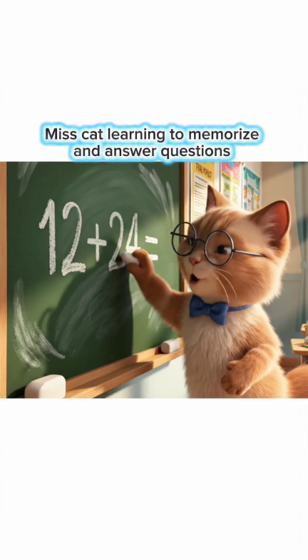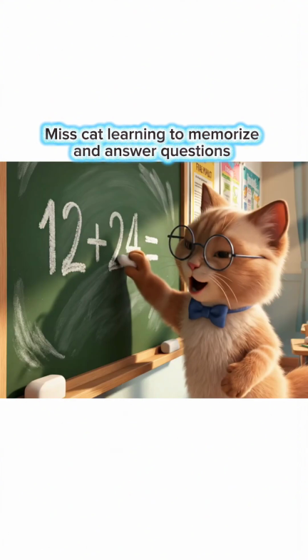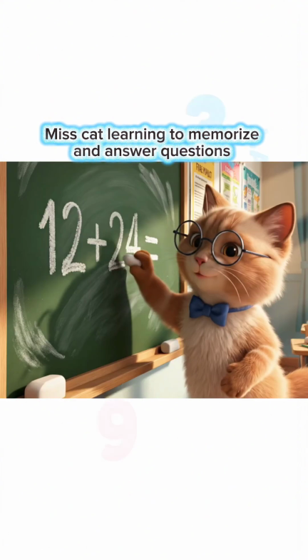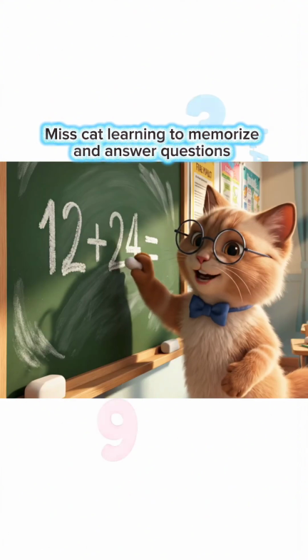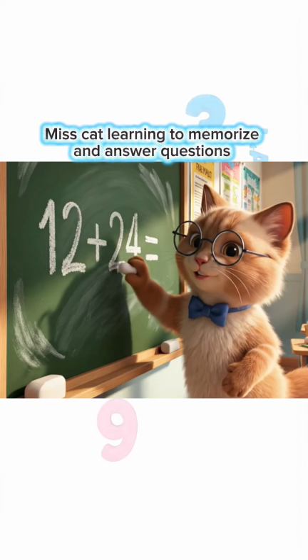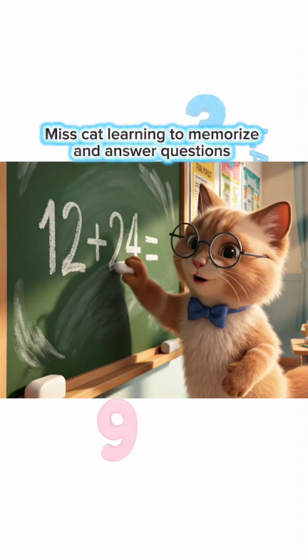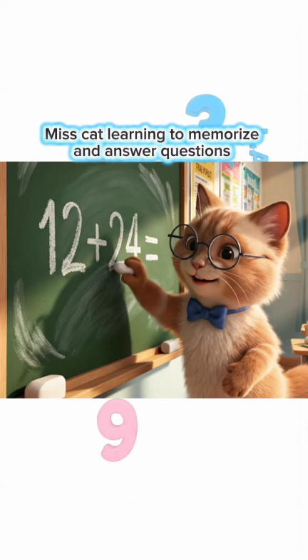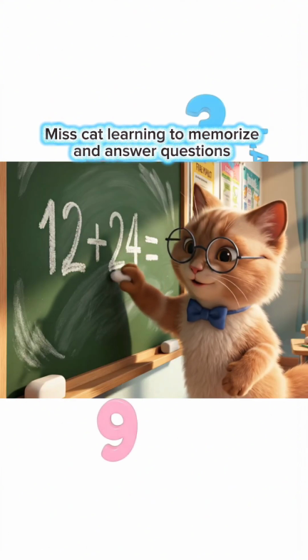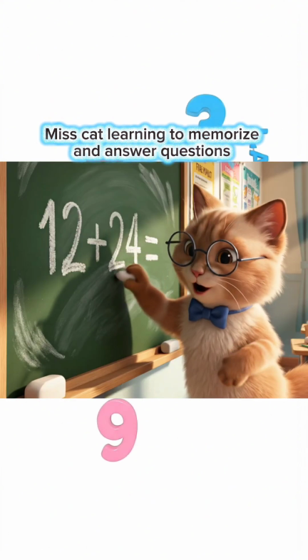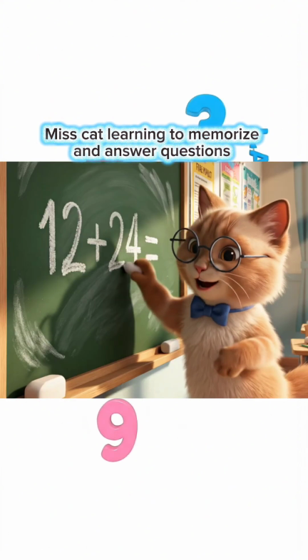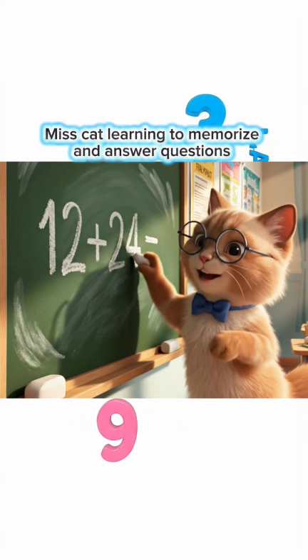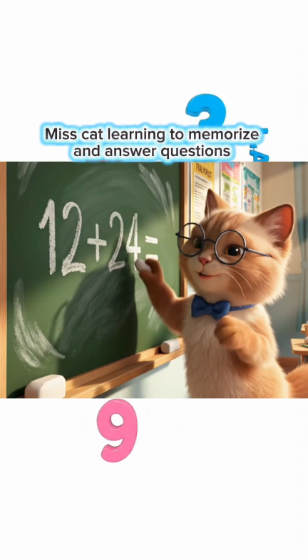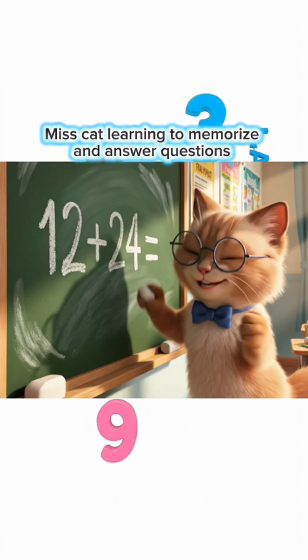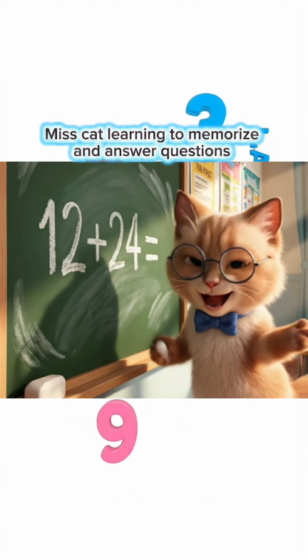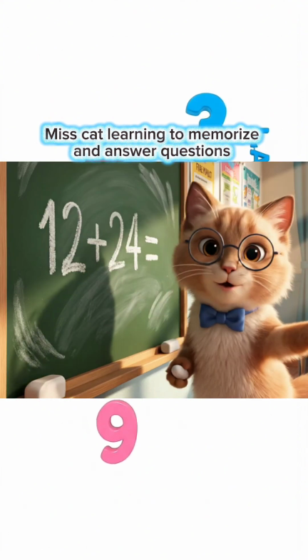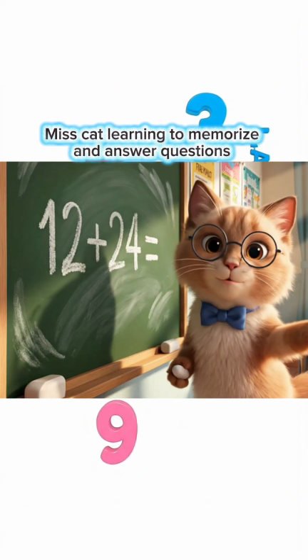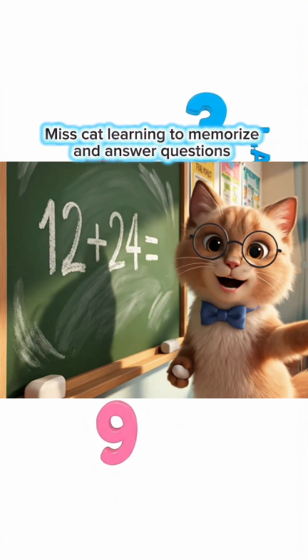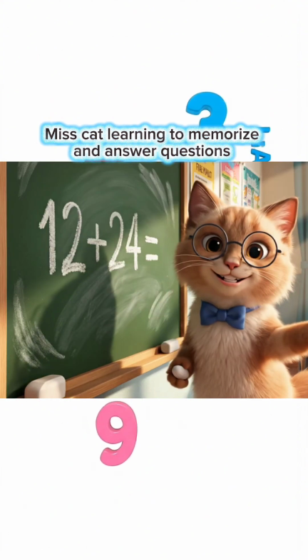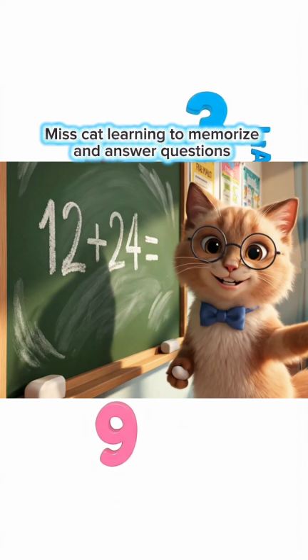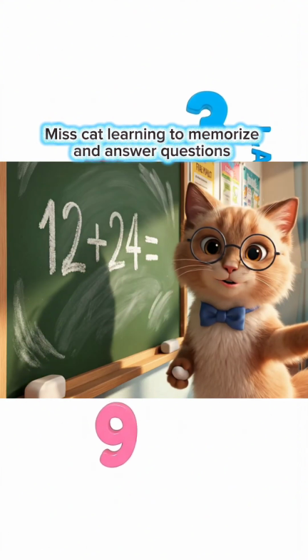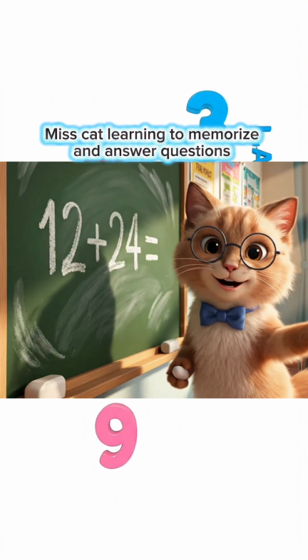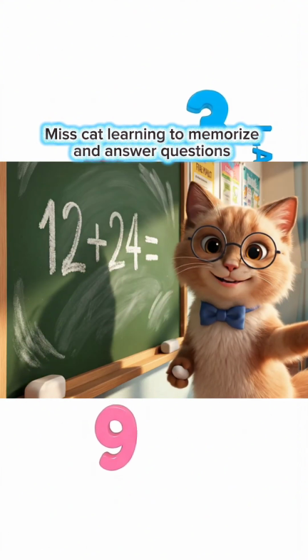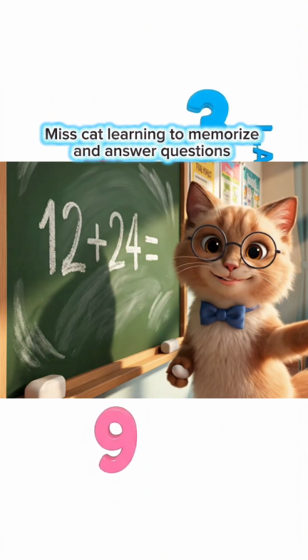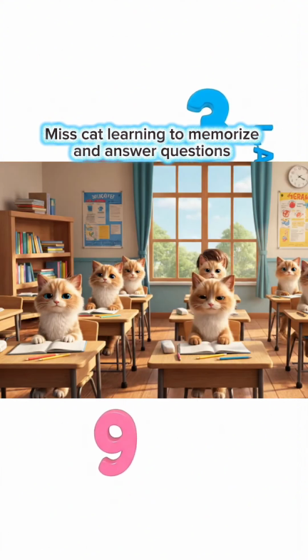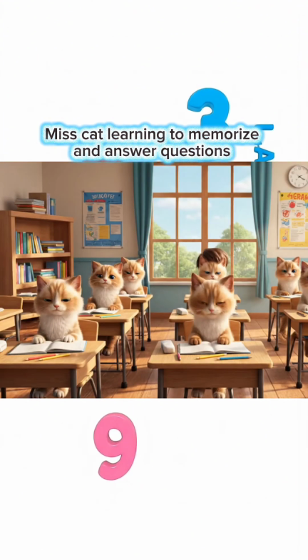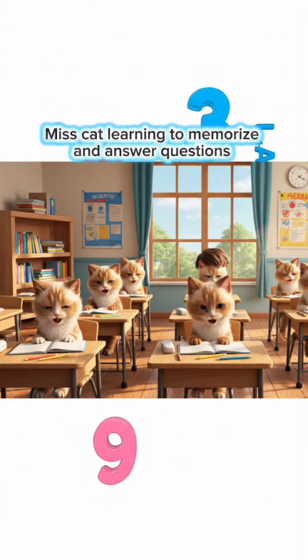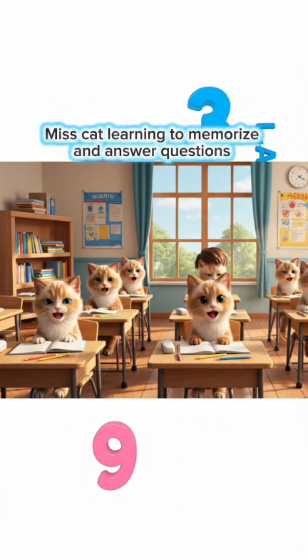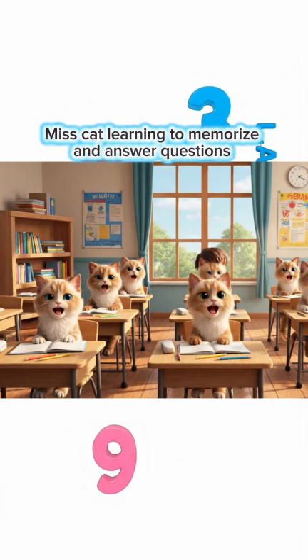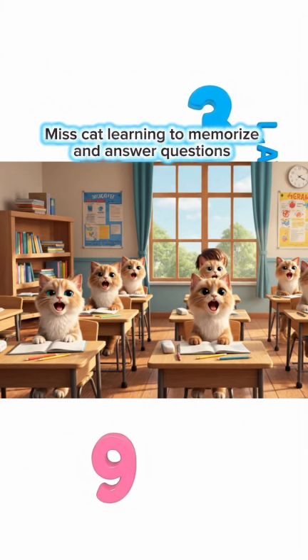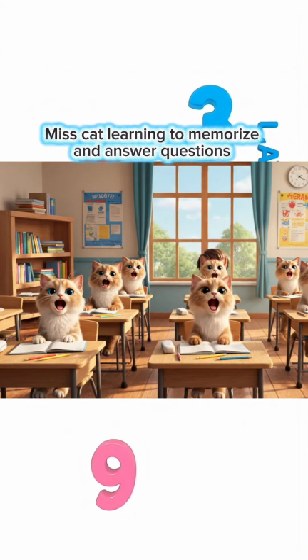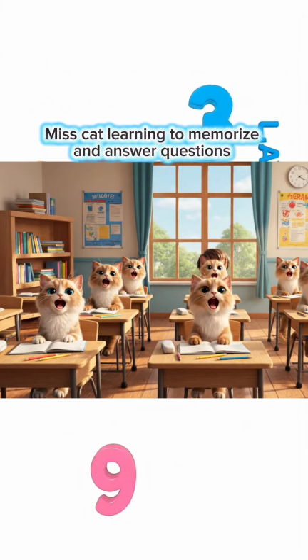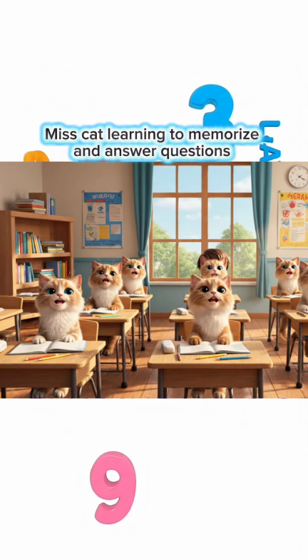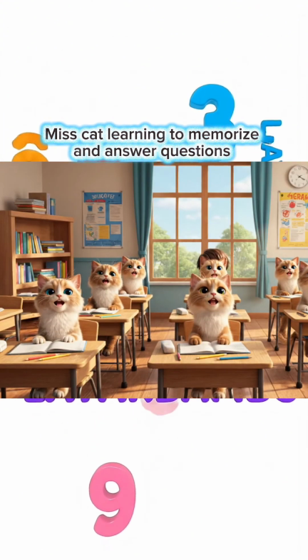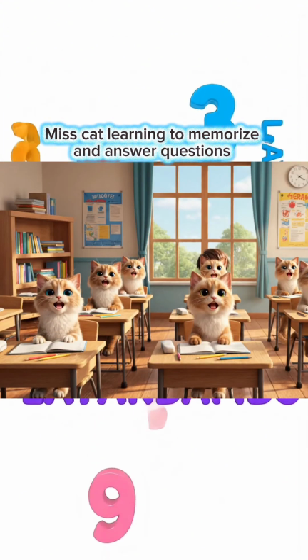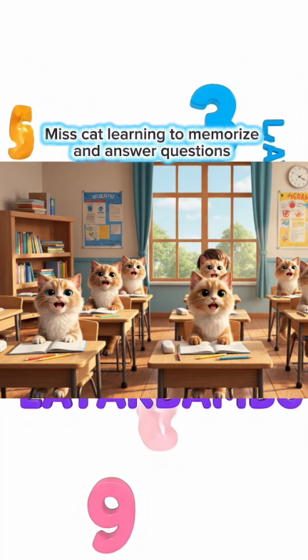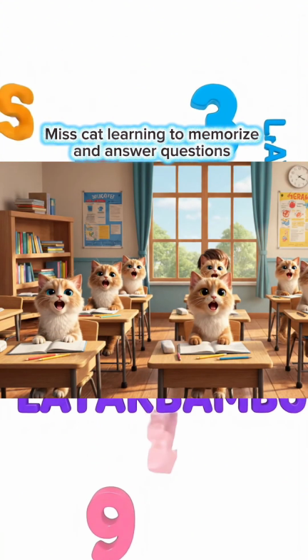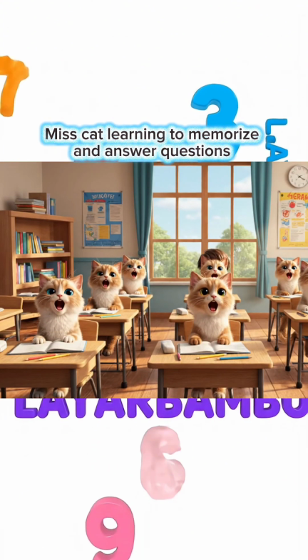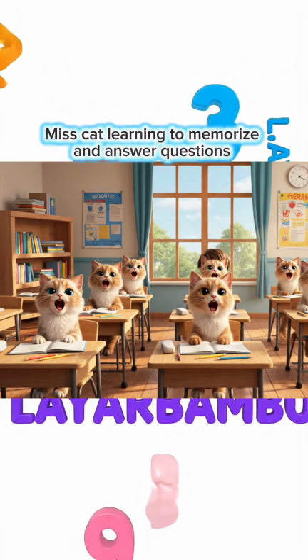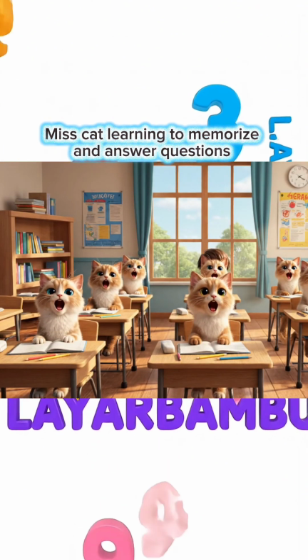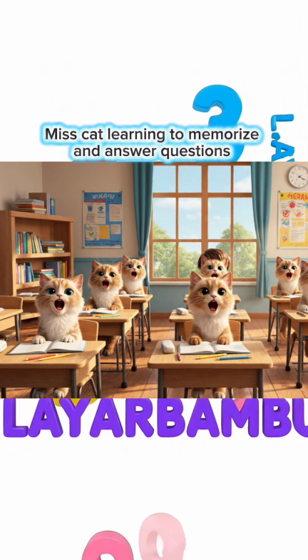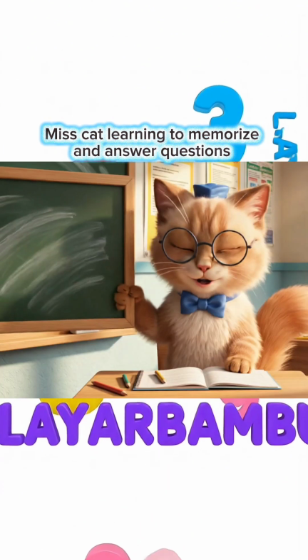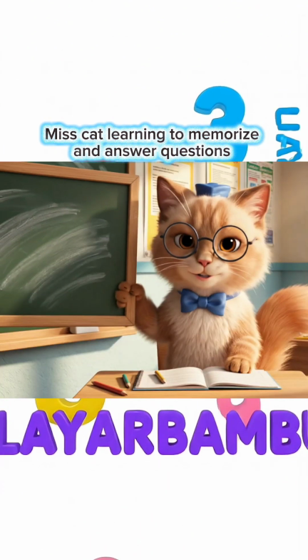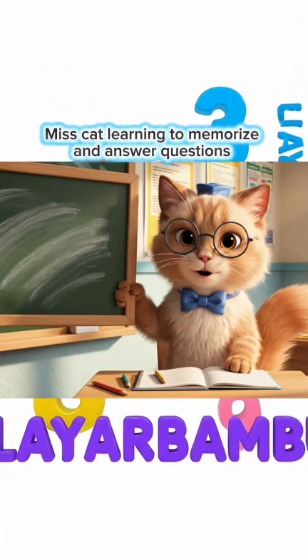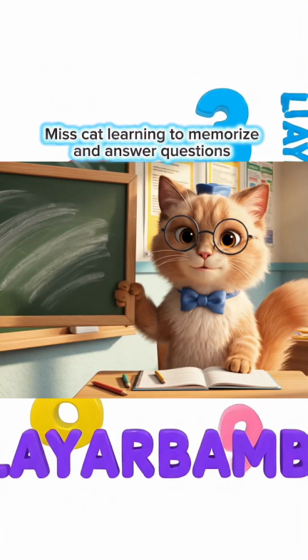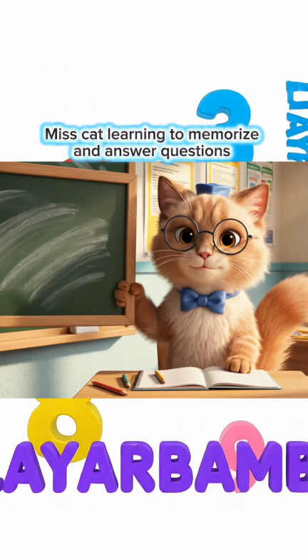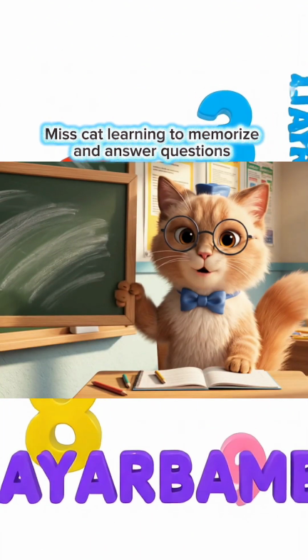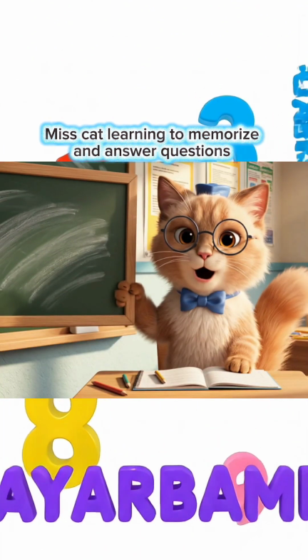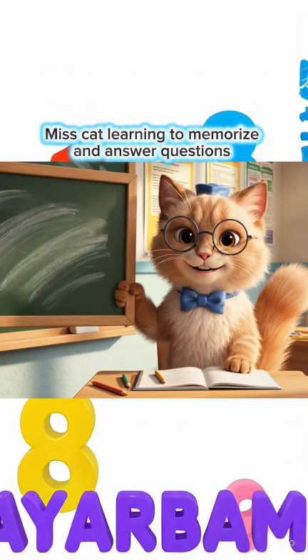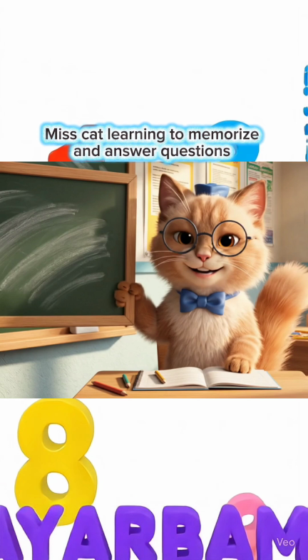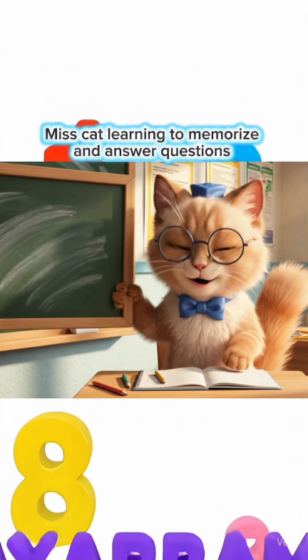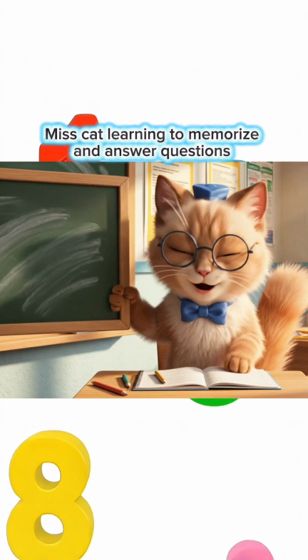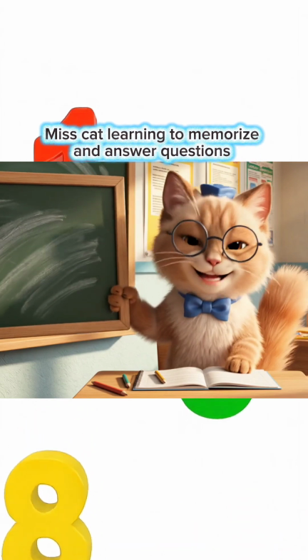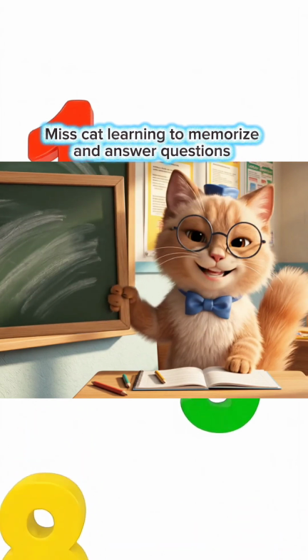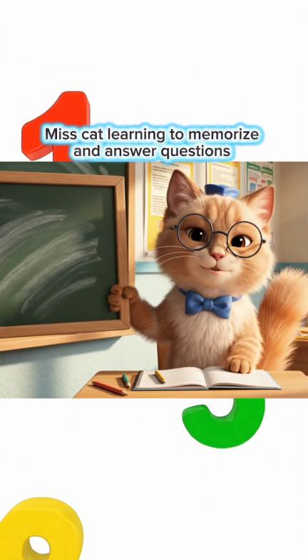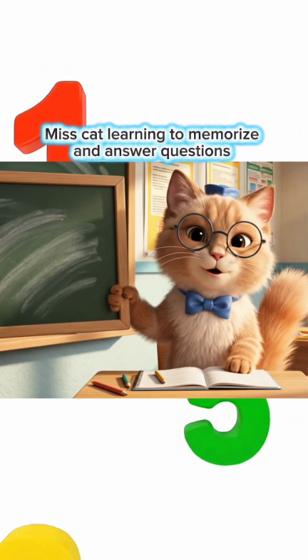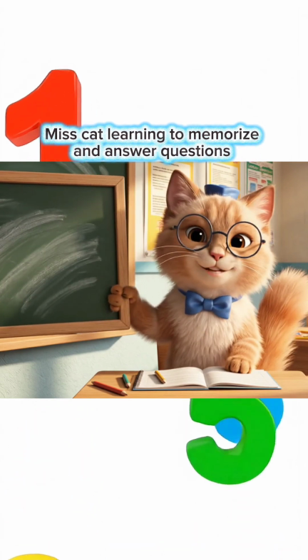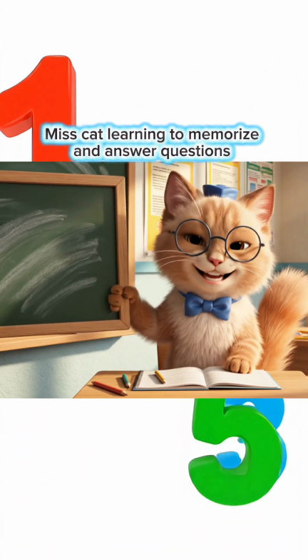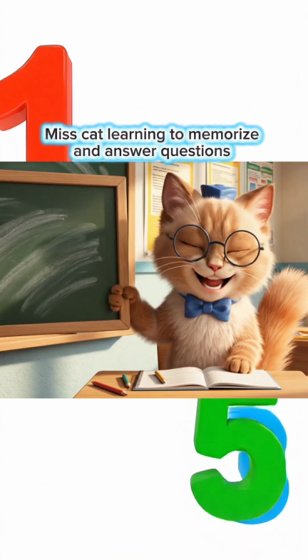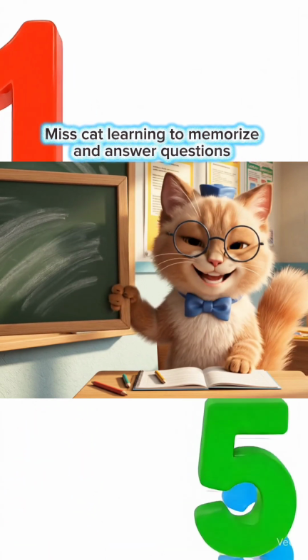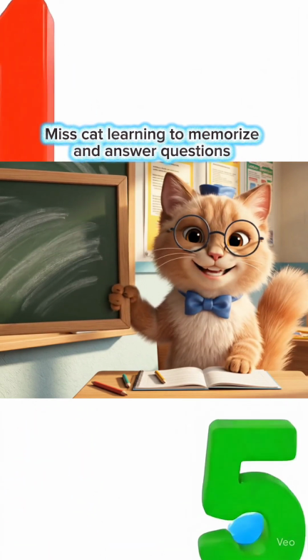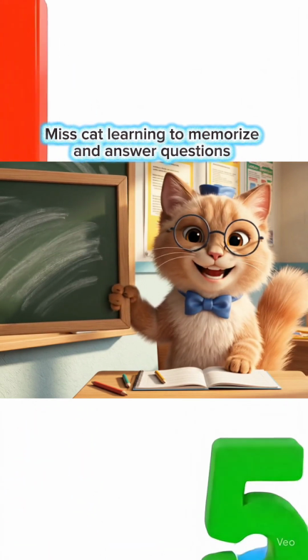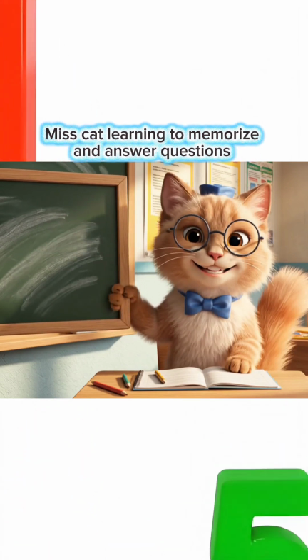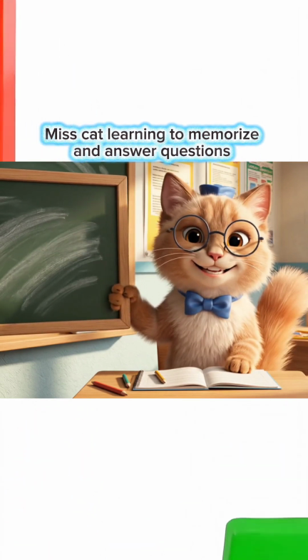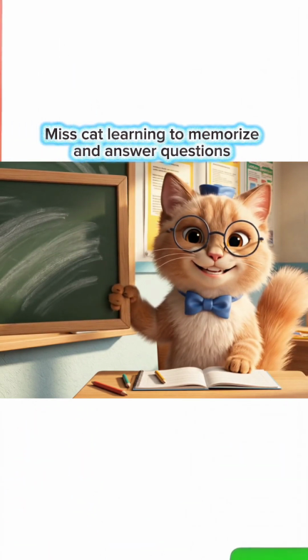12 plus 24 equals how much, children? 36, Miss Teacher! You're so smart! Come on, let's move to the next lesson!